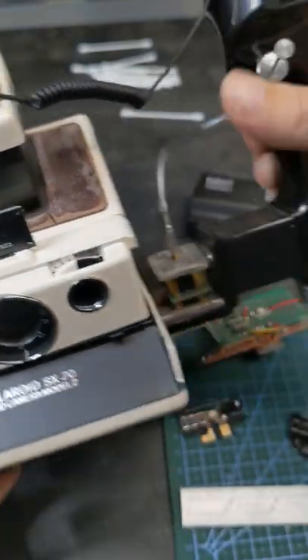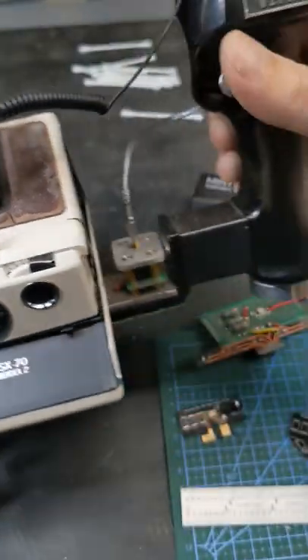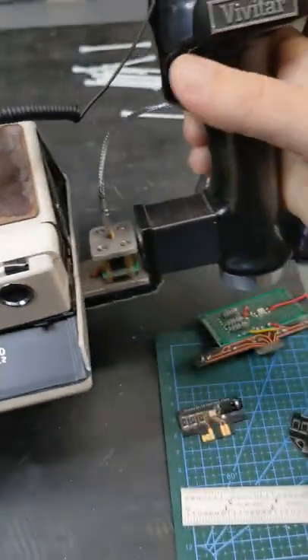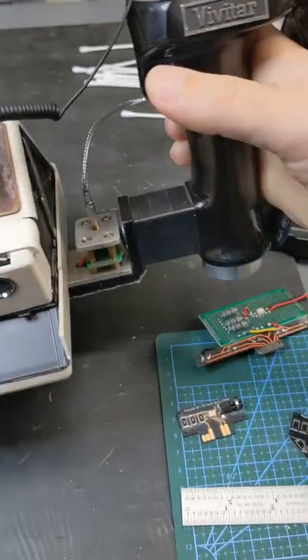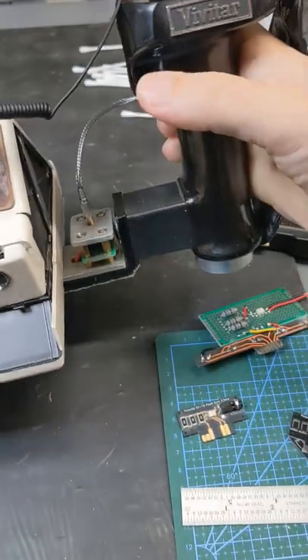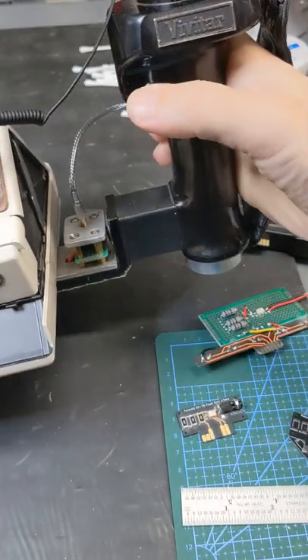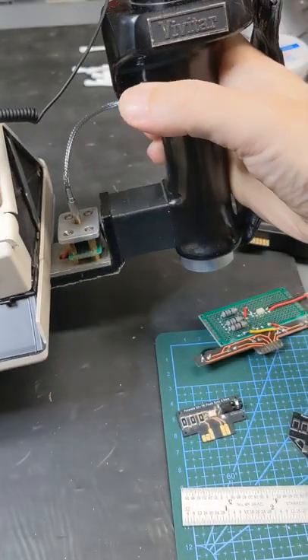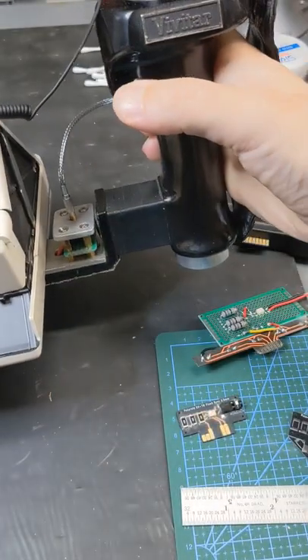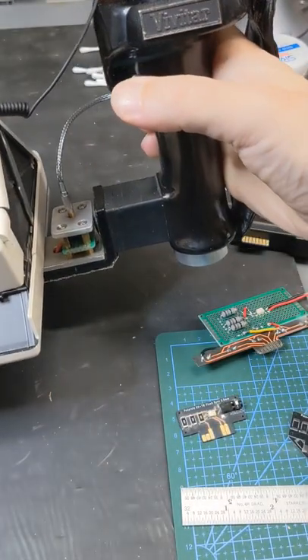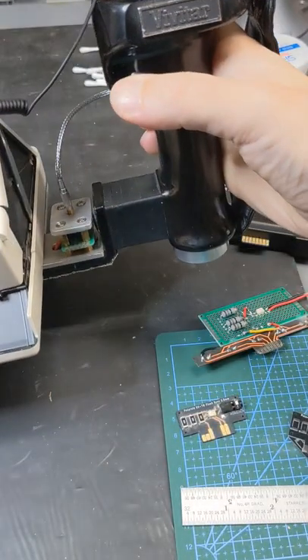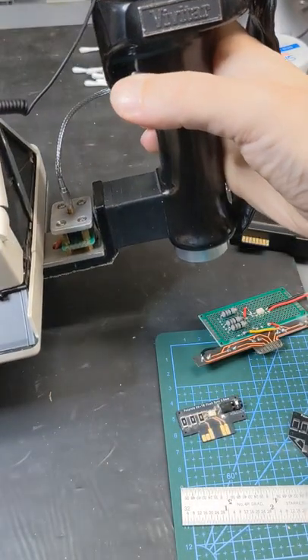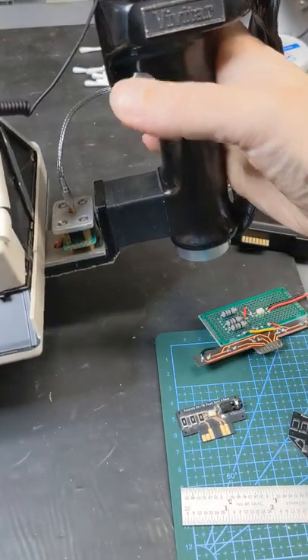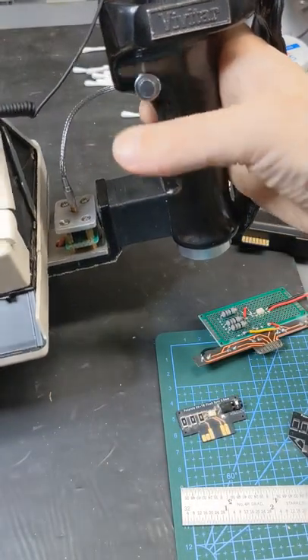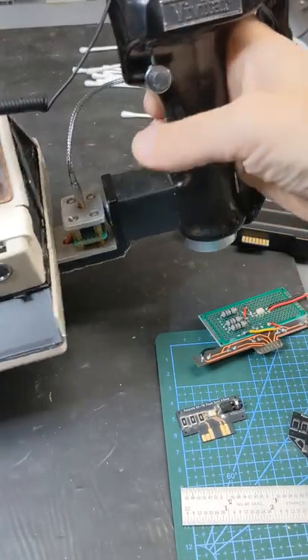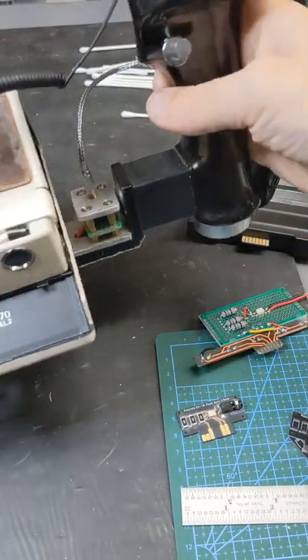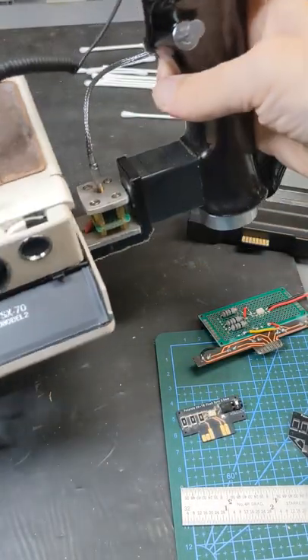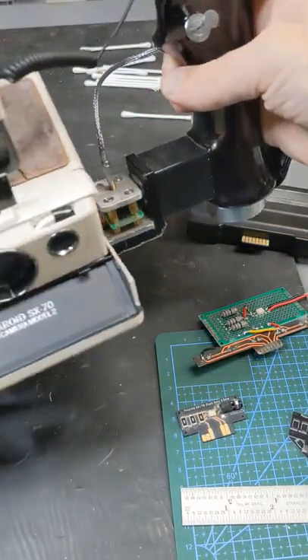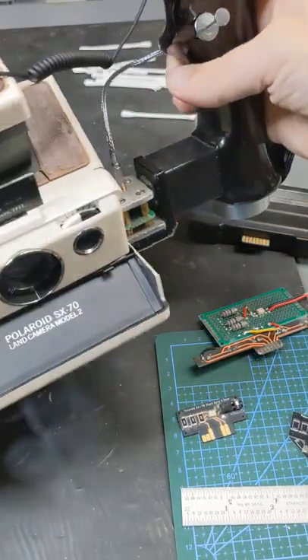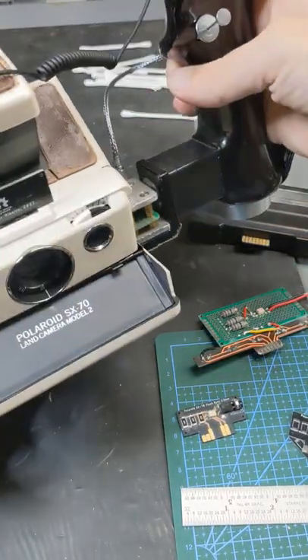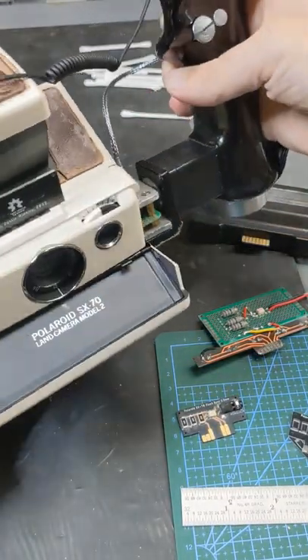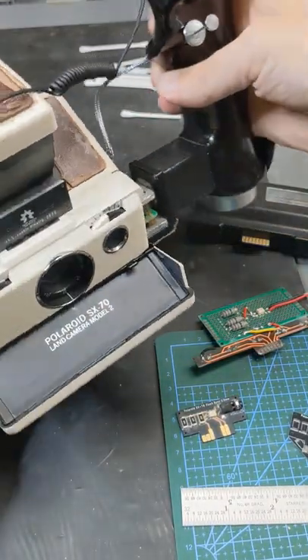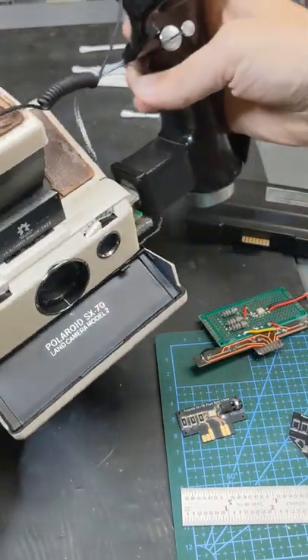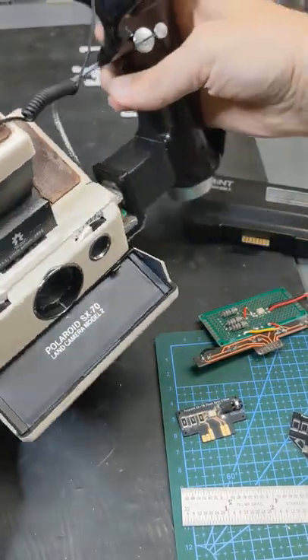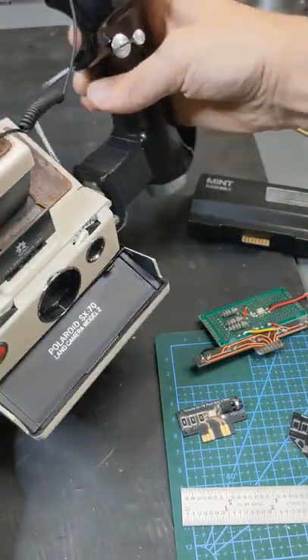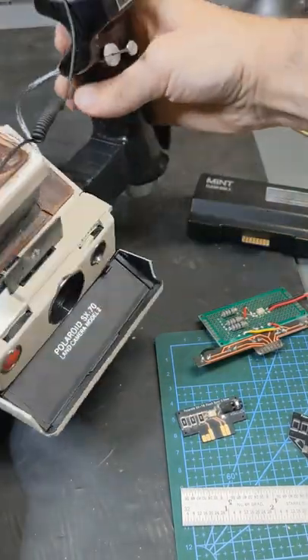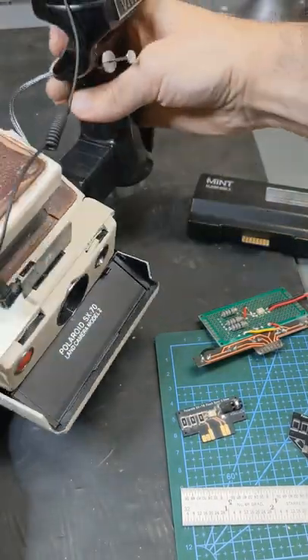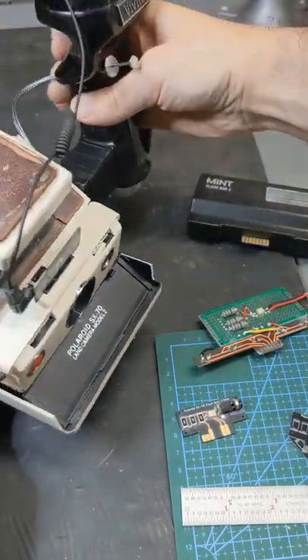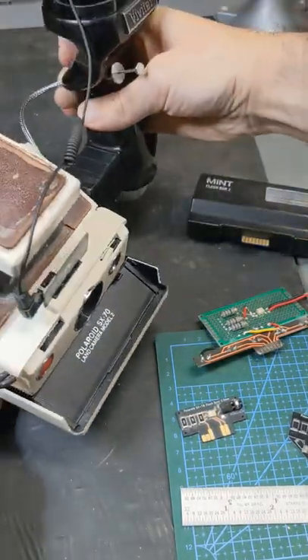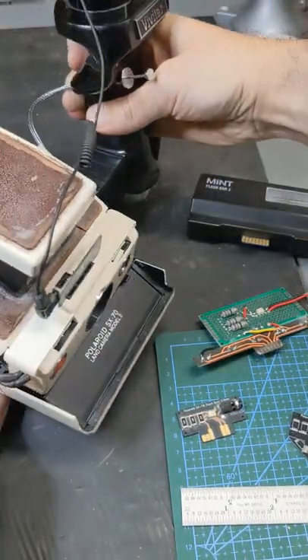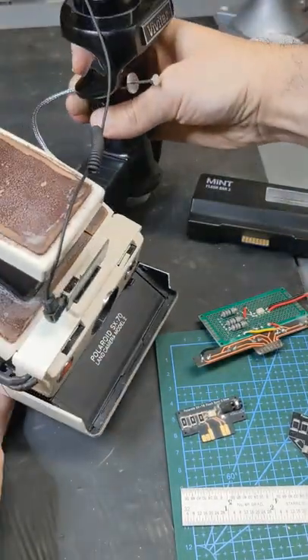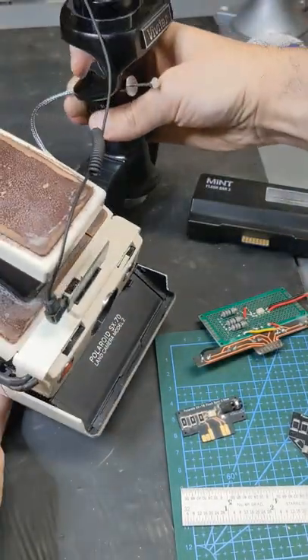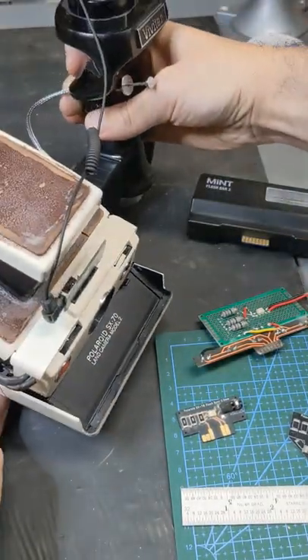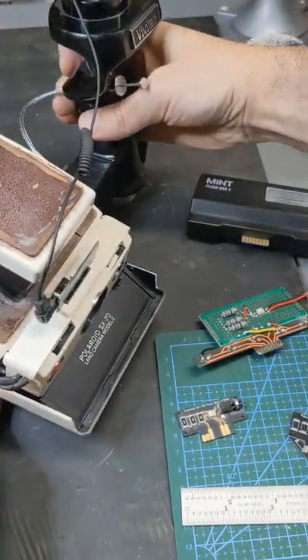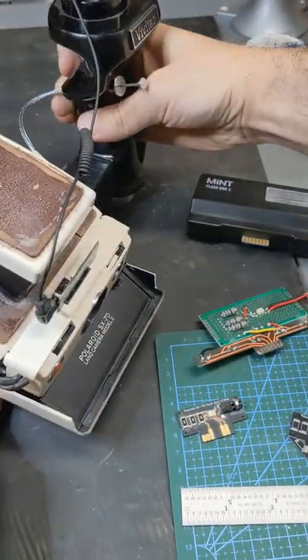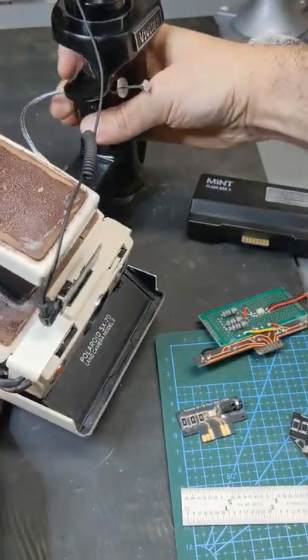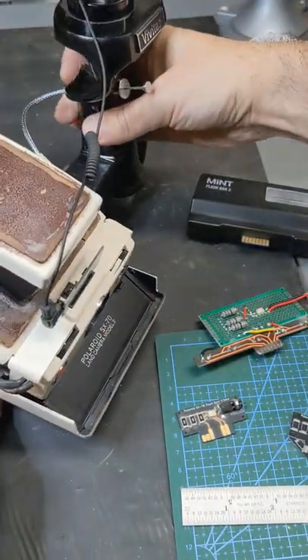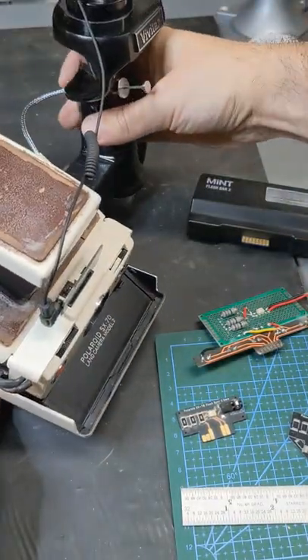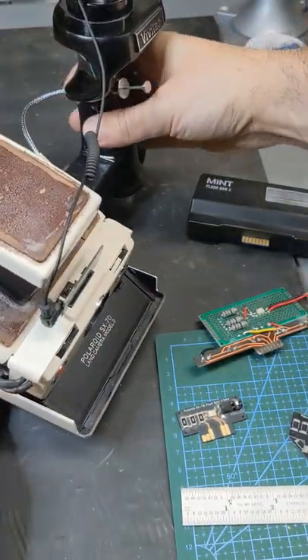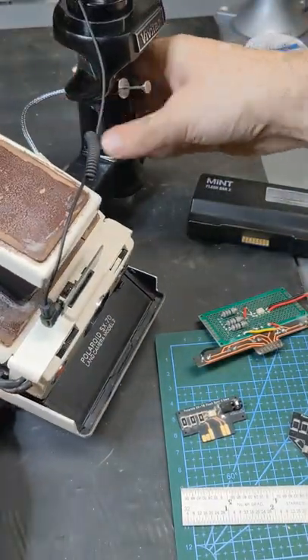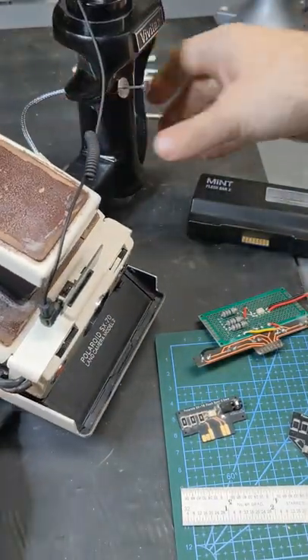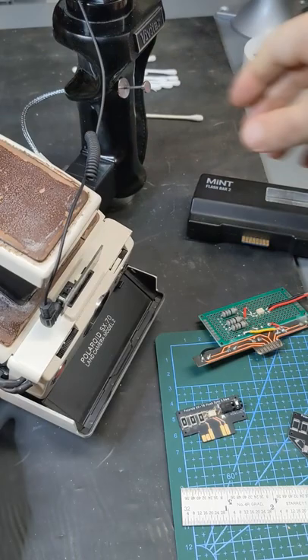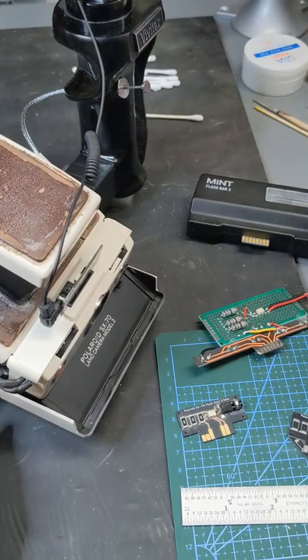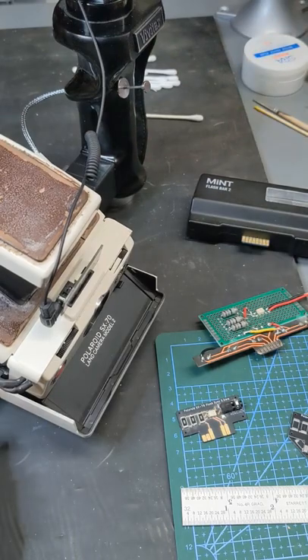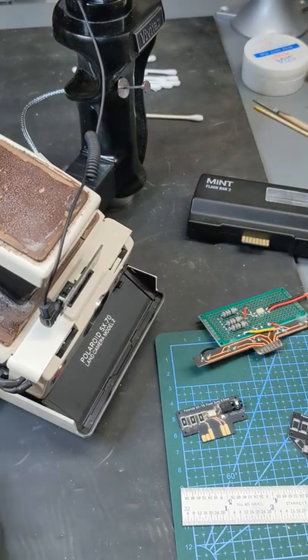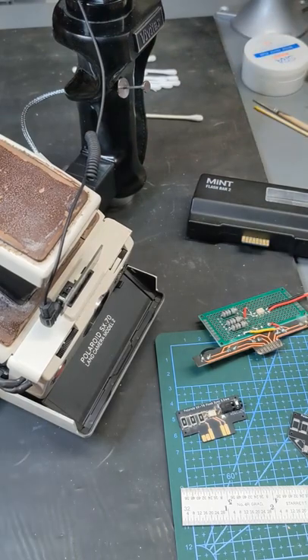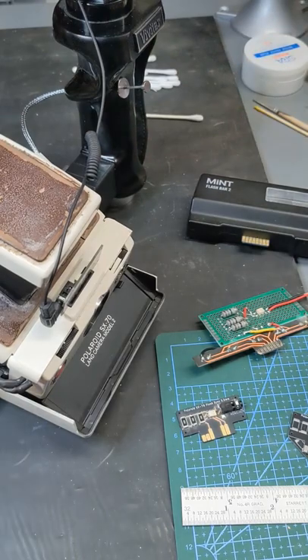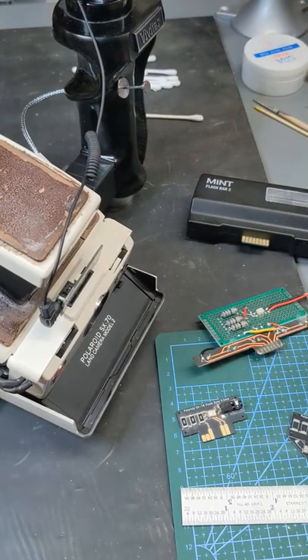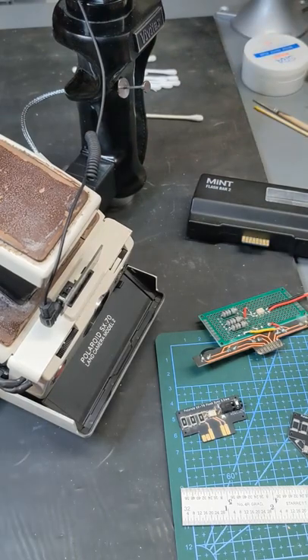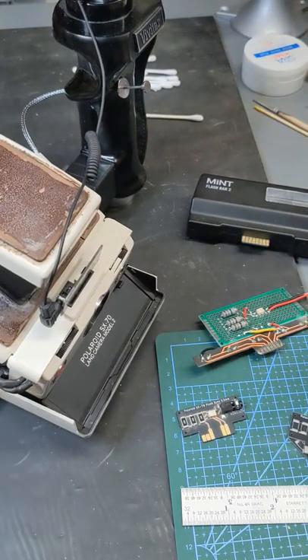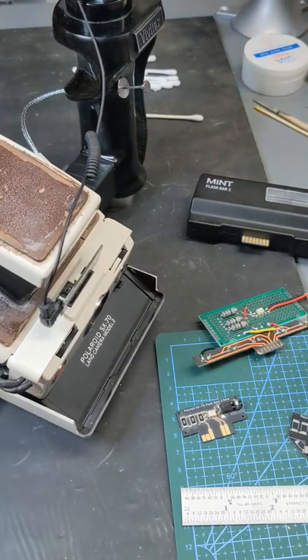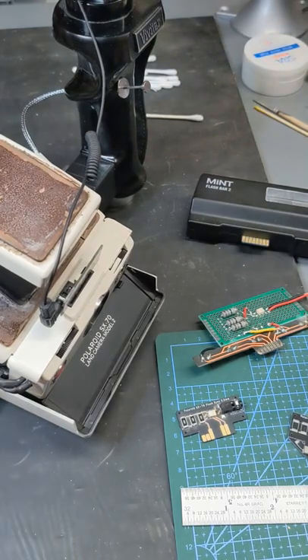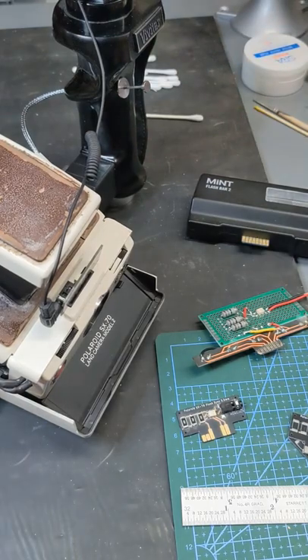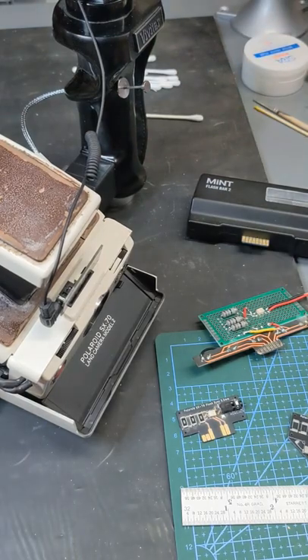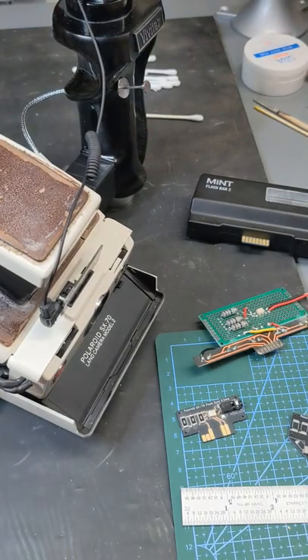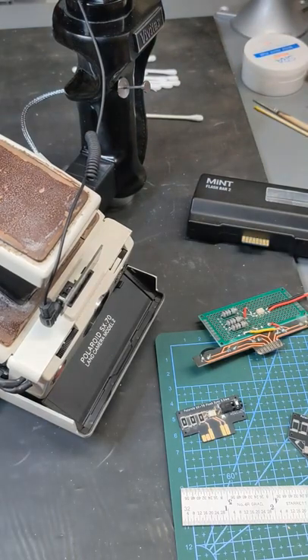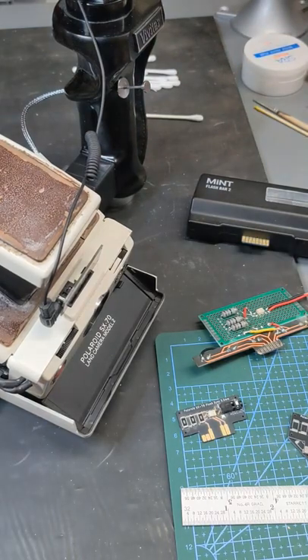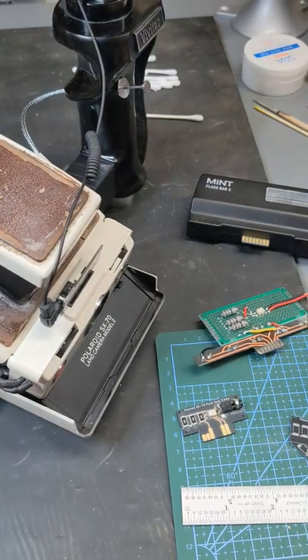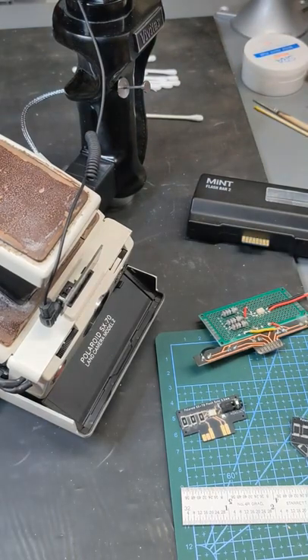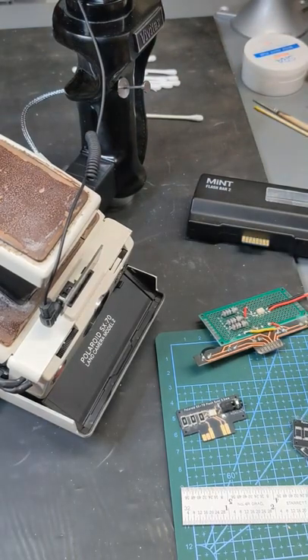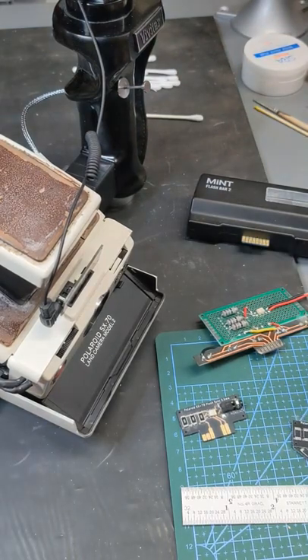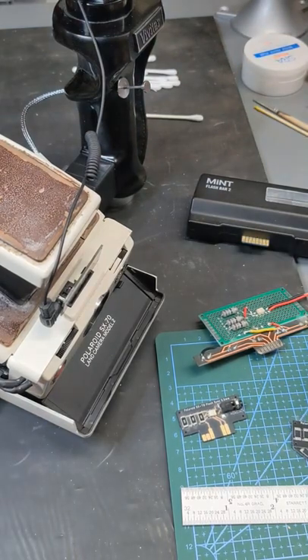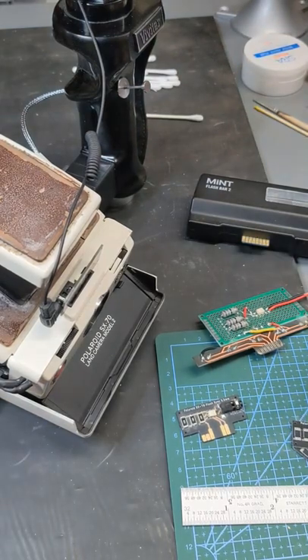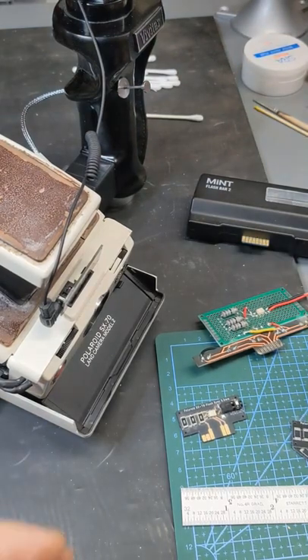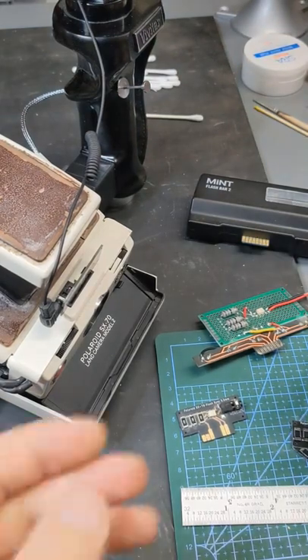So if we pop it — definitely works, can't see now. So yeah, it works great. I'm quite pleased with this.